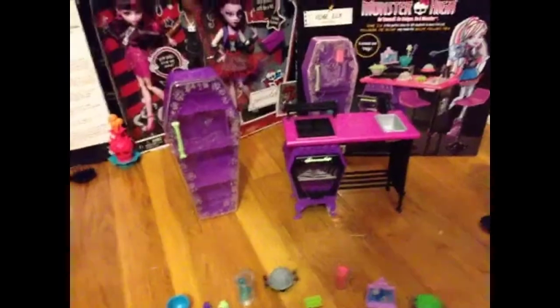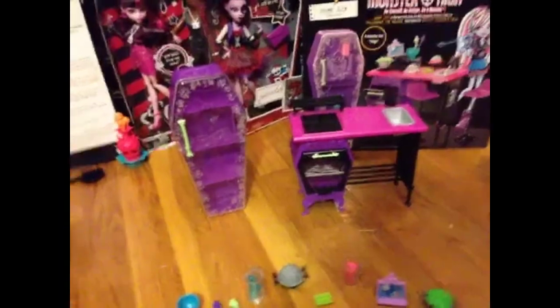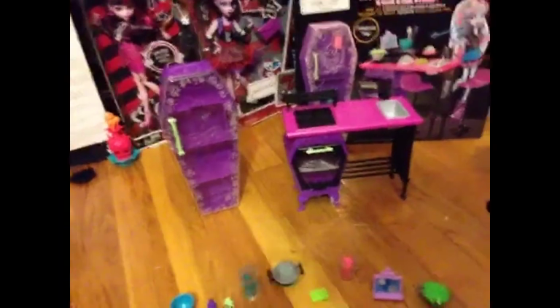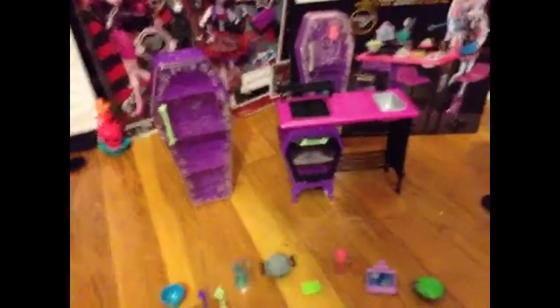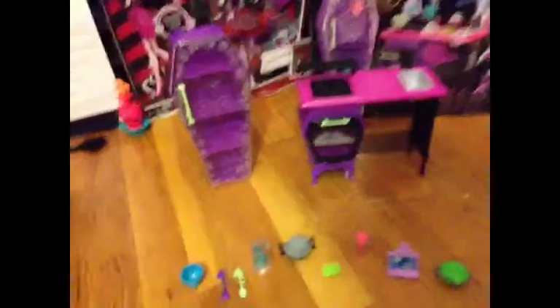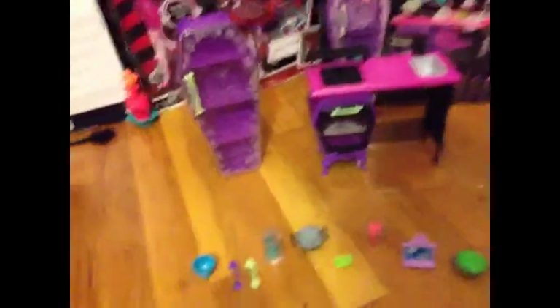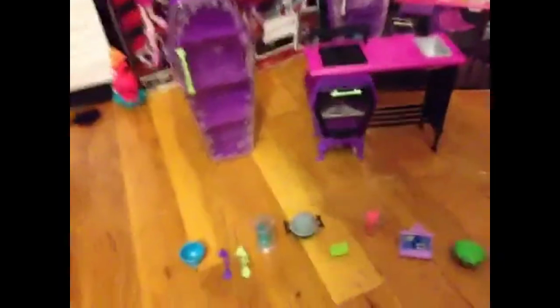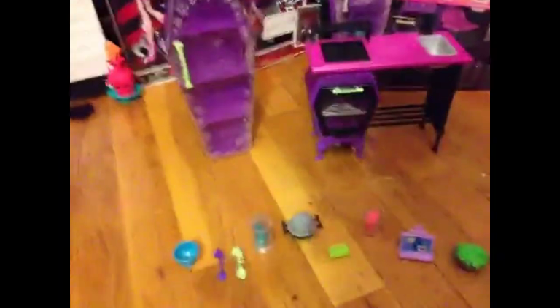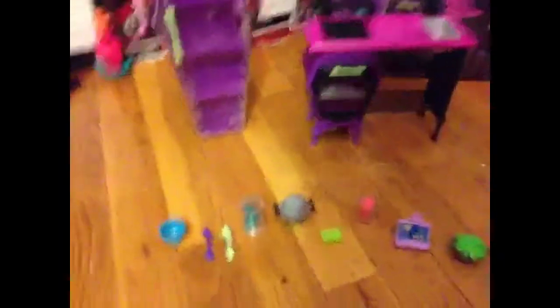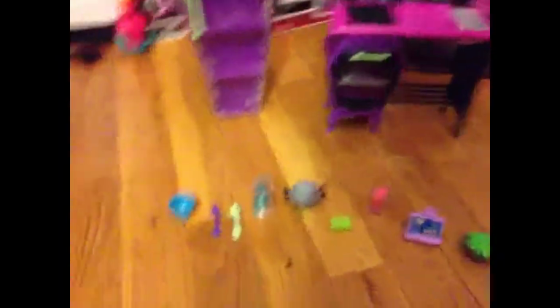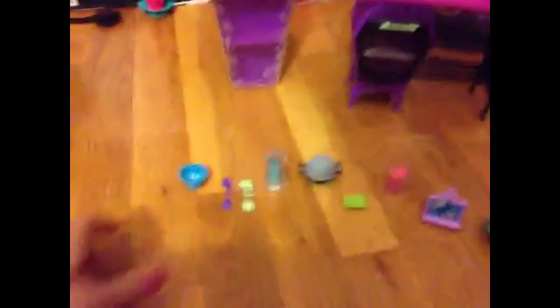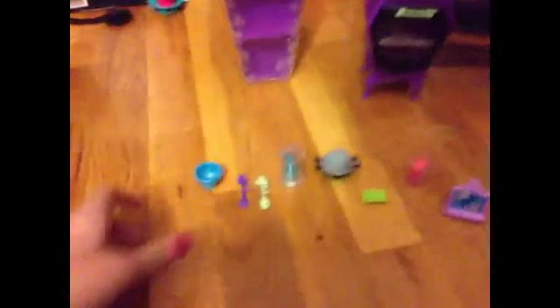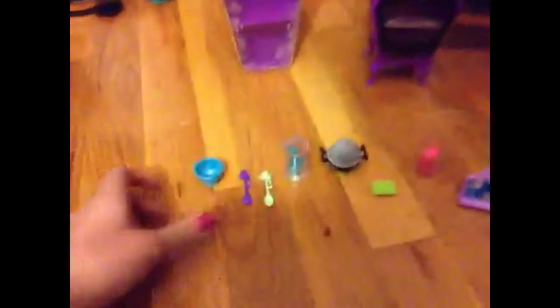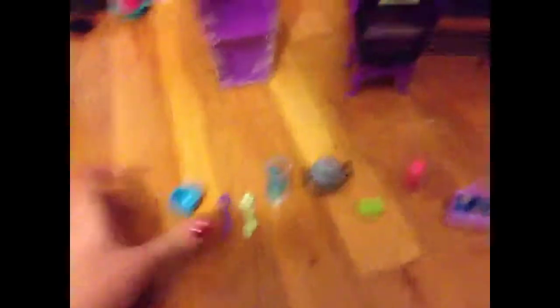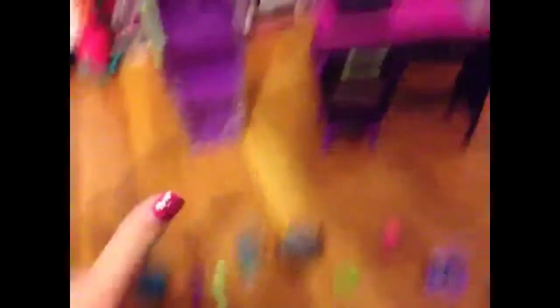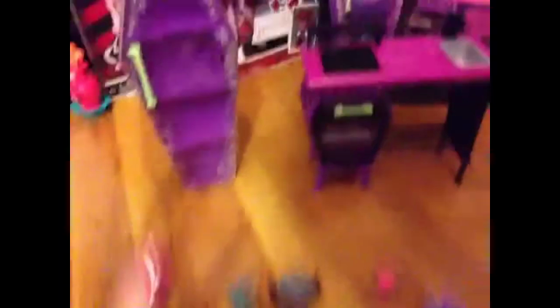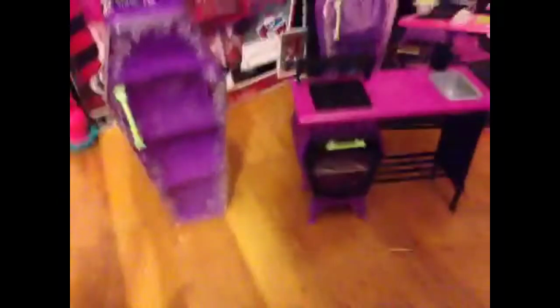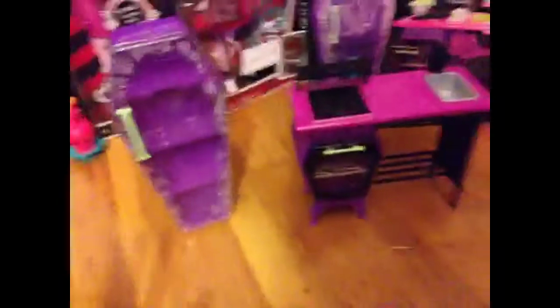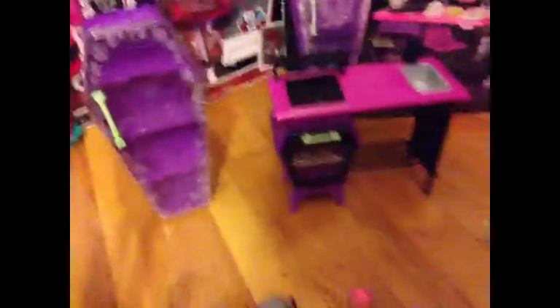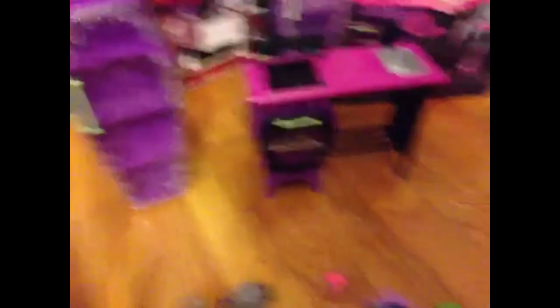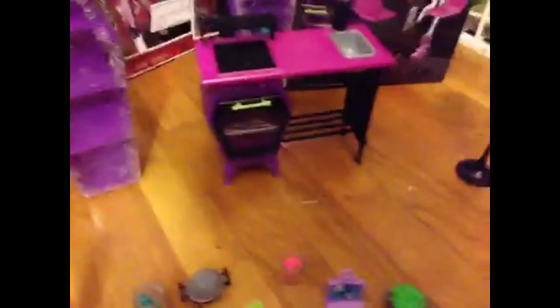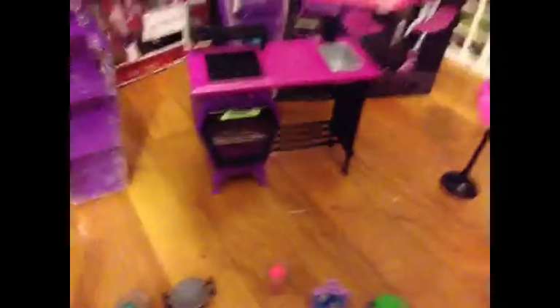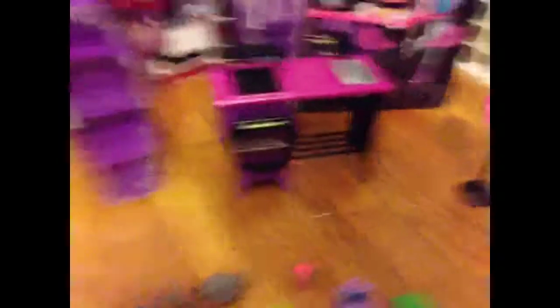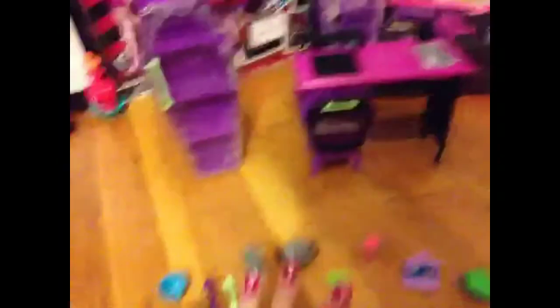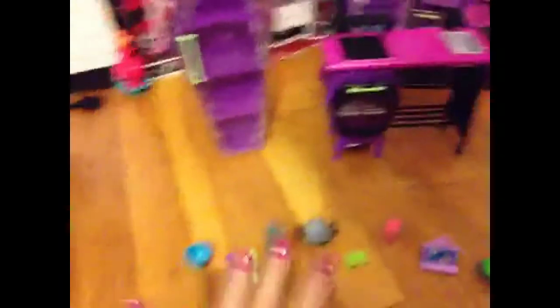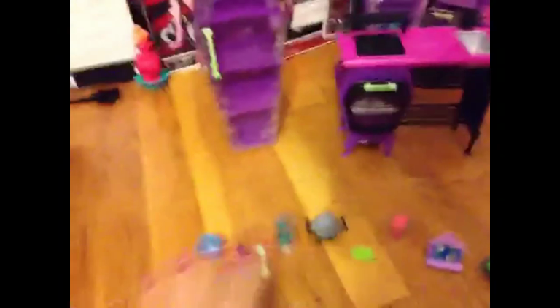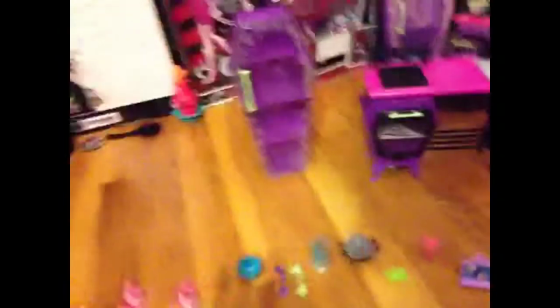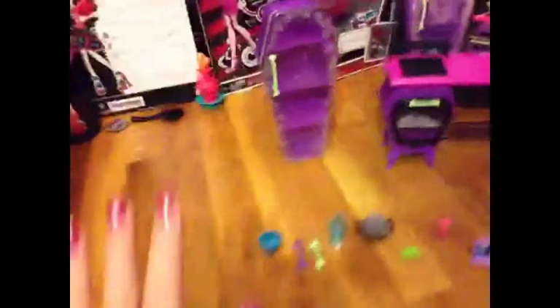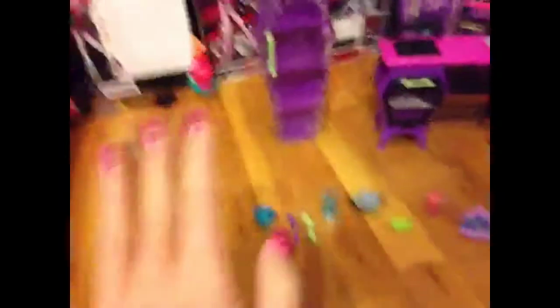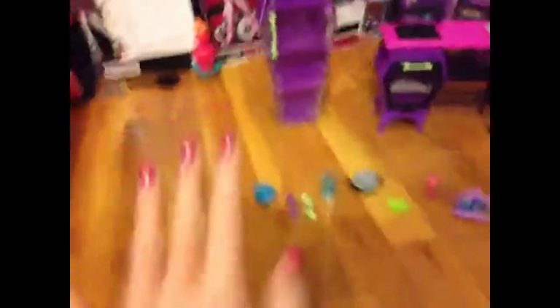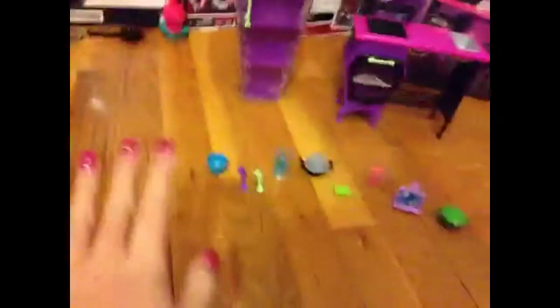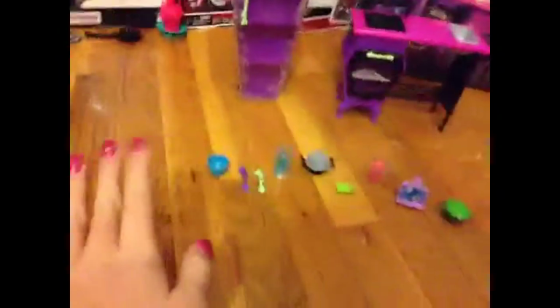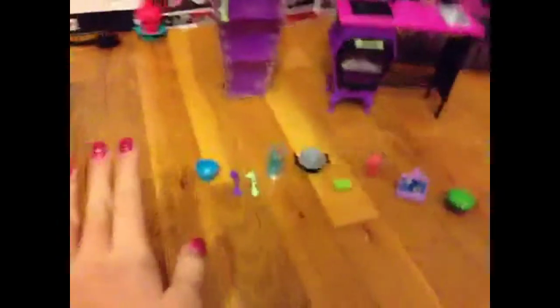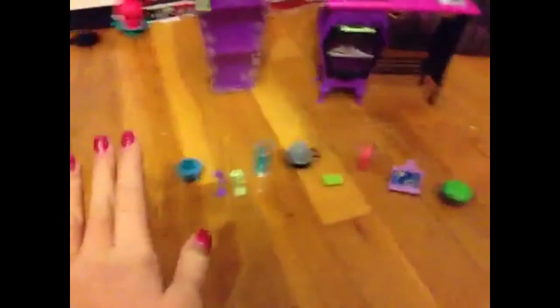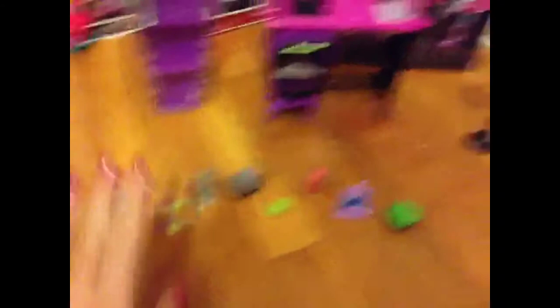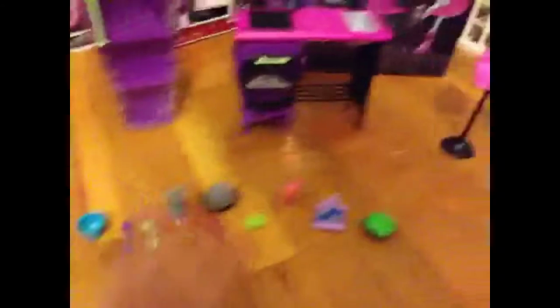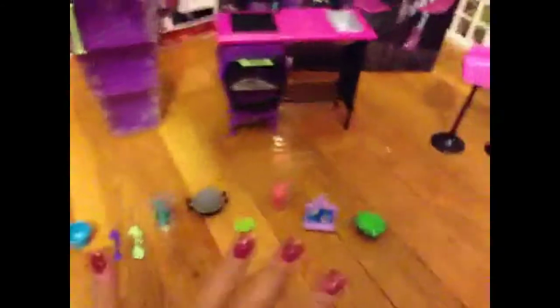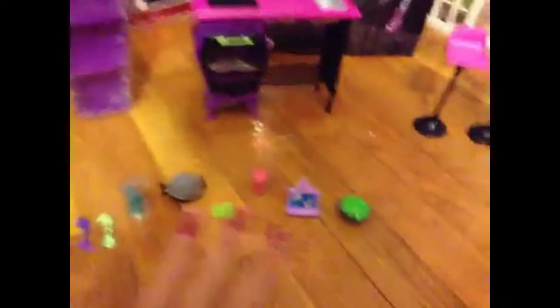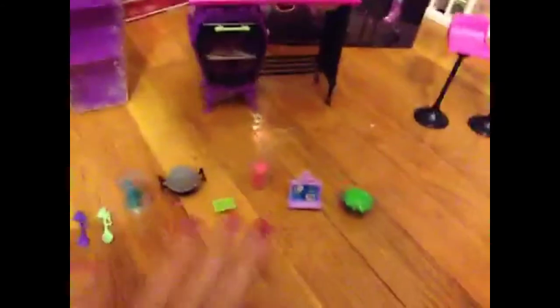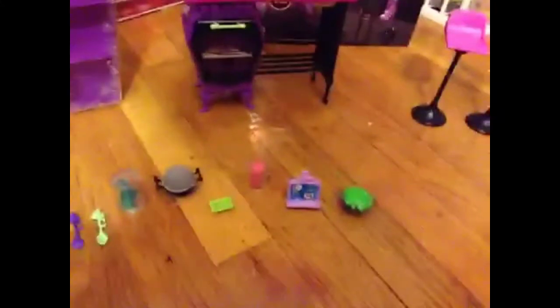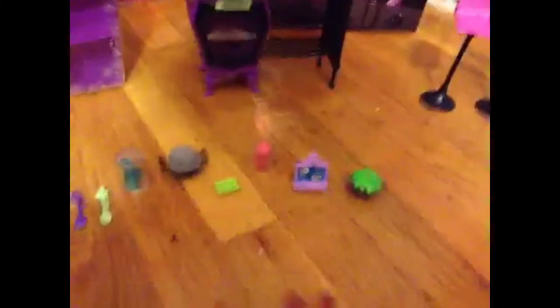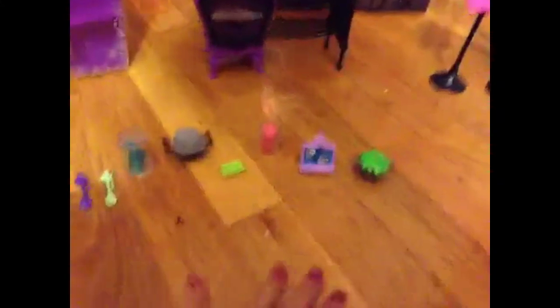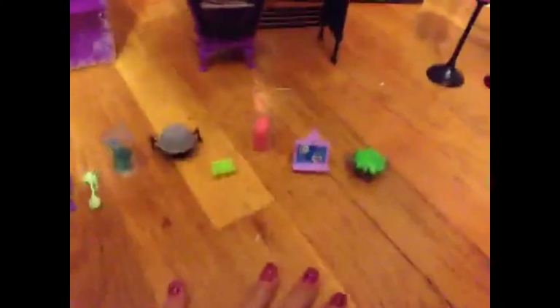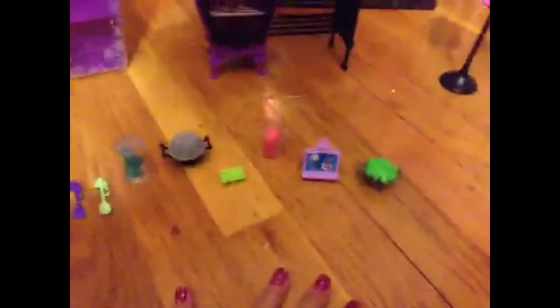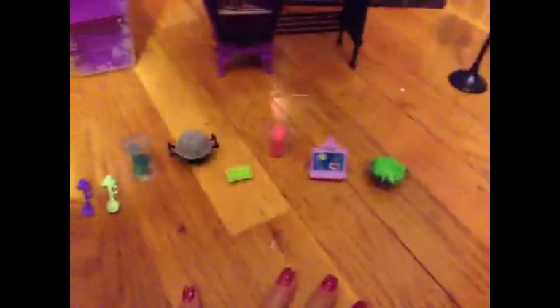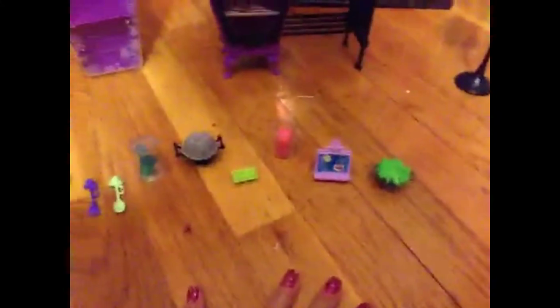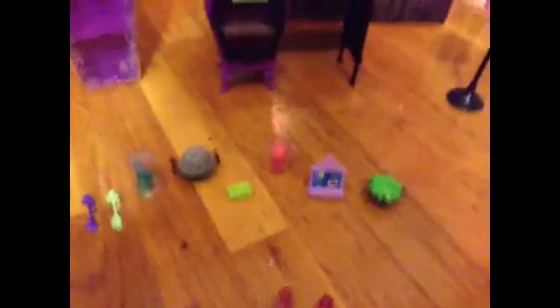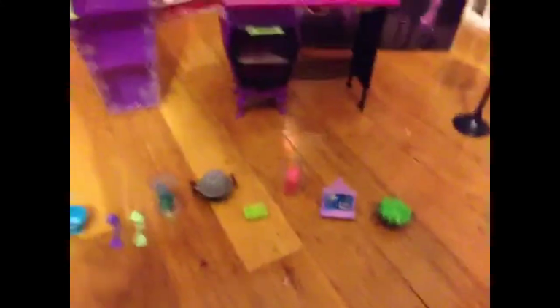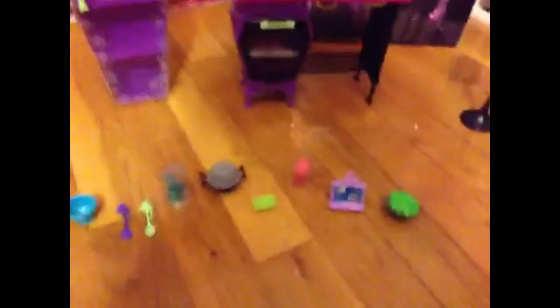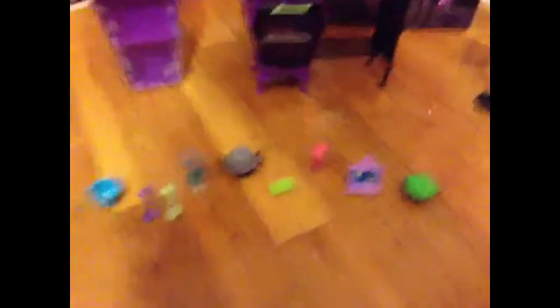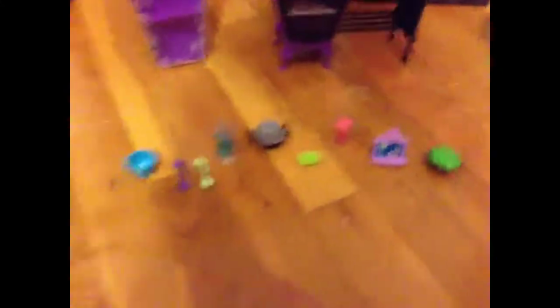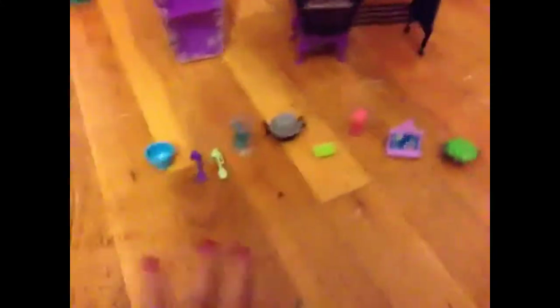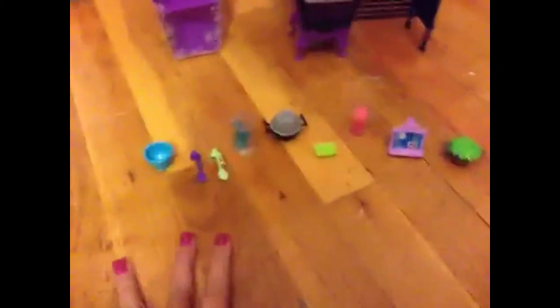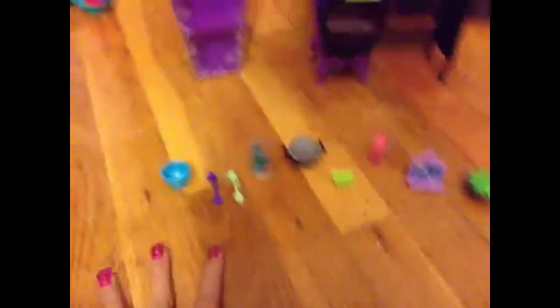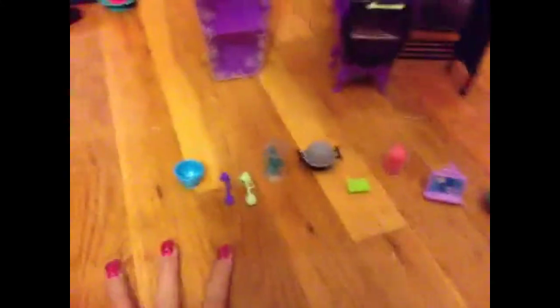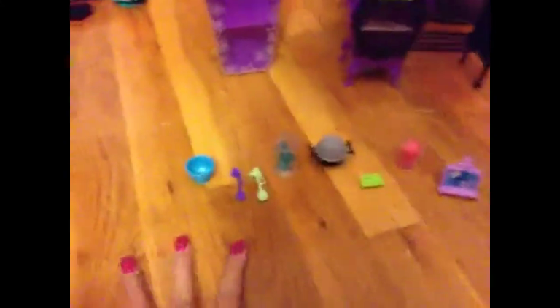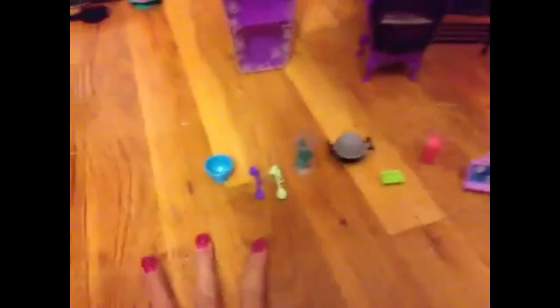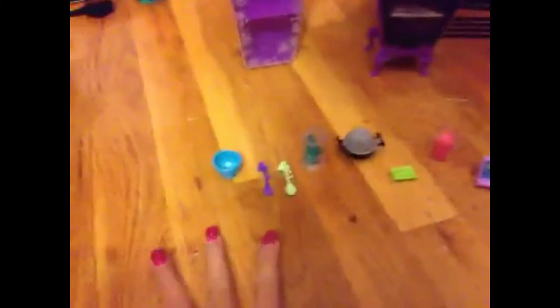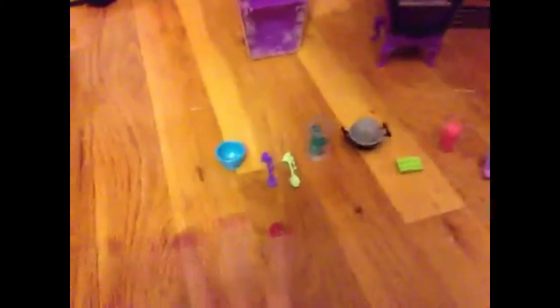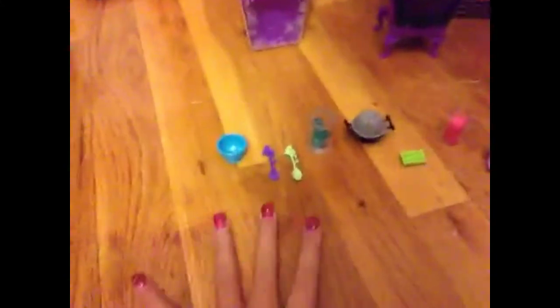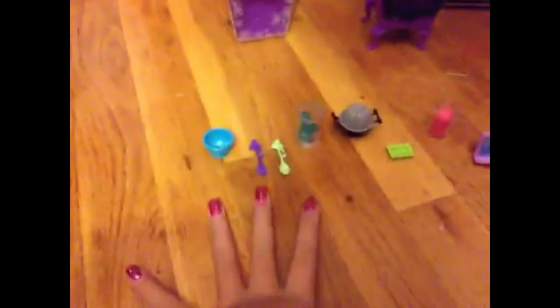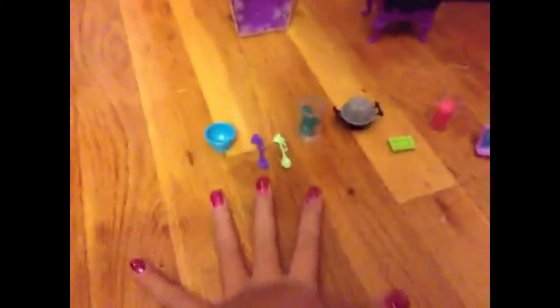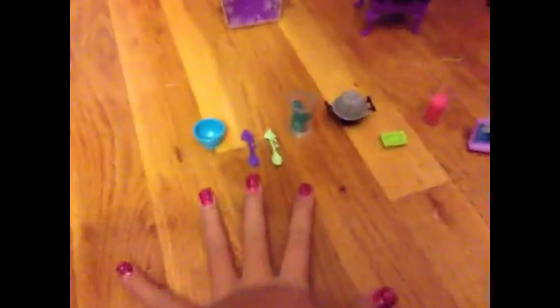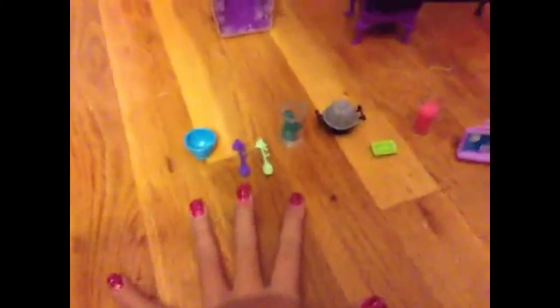Hi guys, I'm back and I'm done unboxing it, so now let's get to the review. This is all the accessories it comes with.